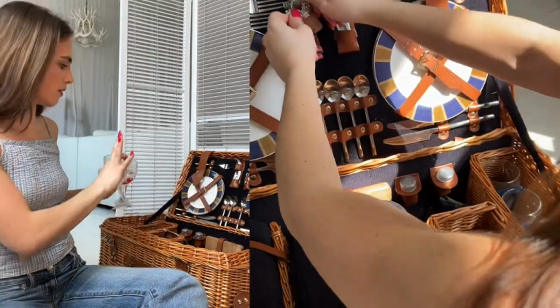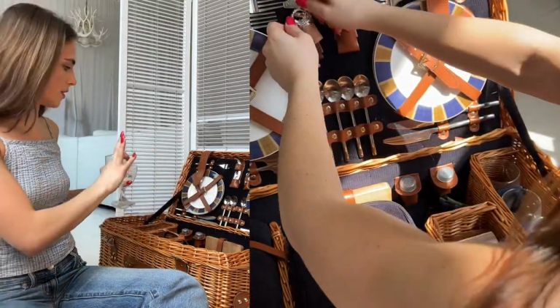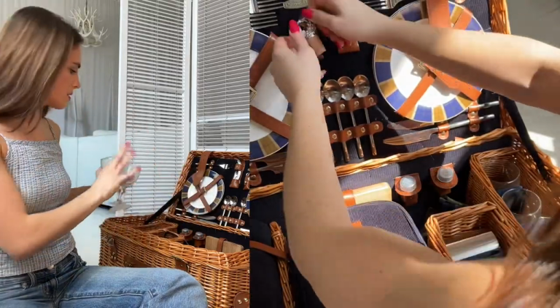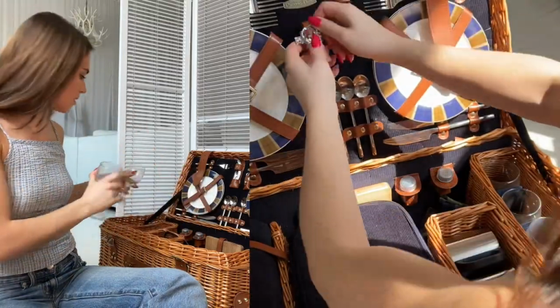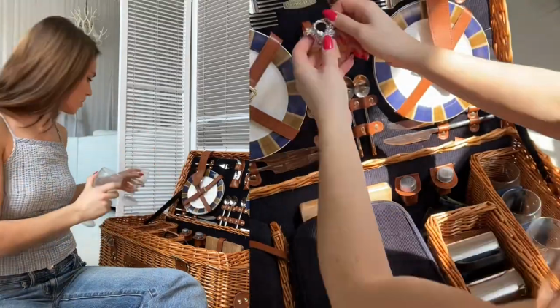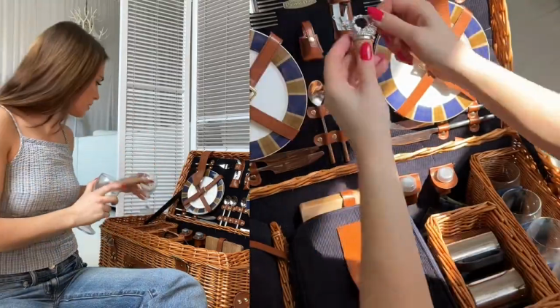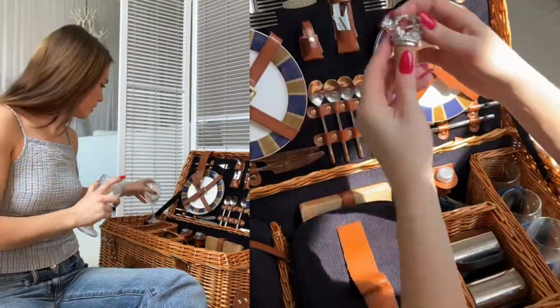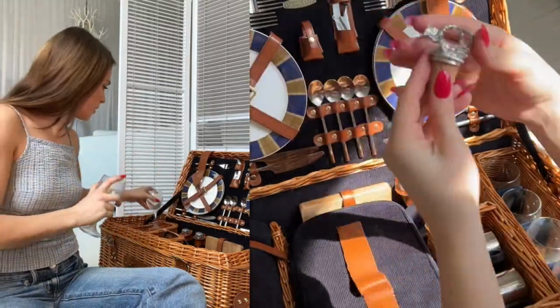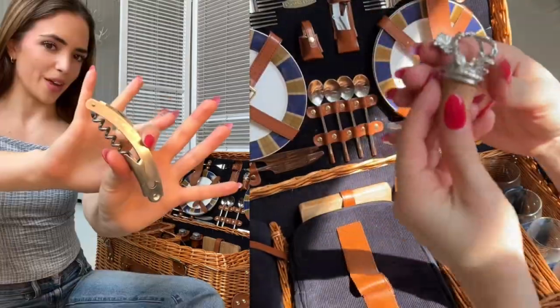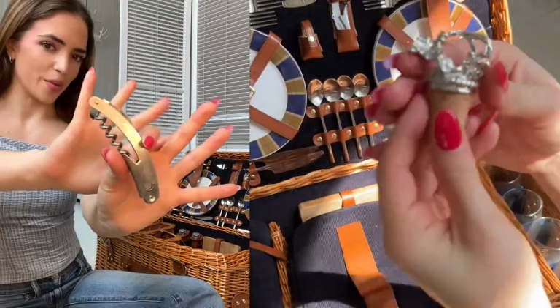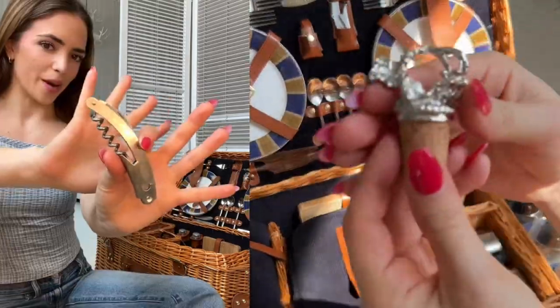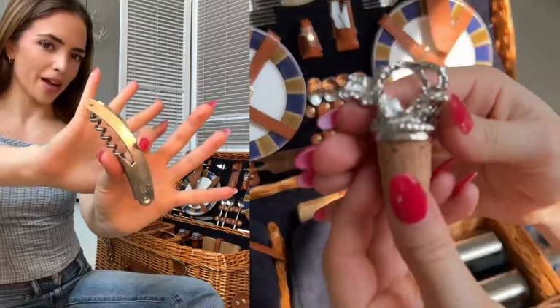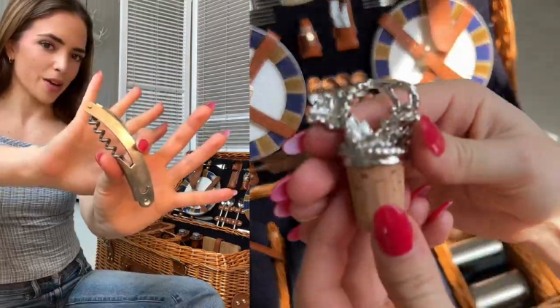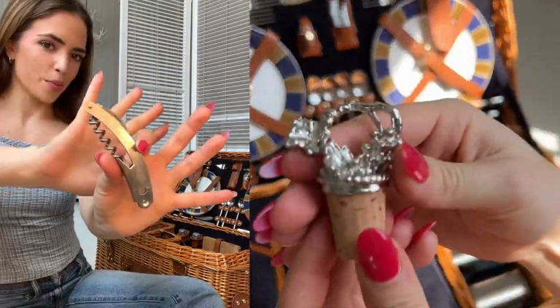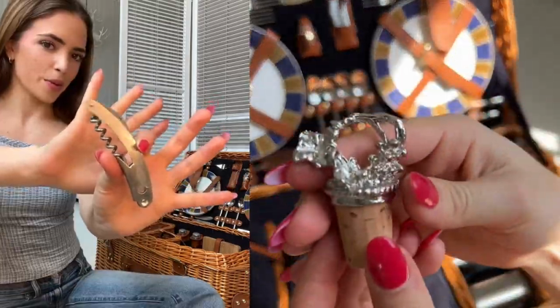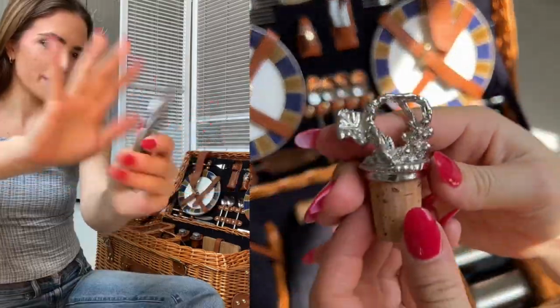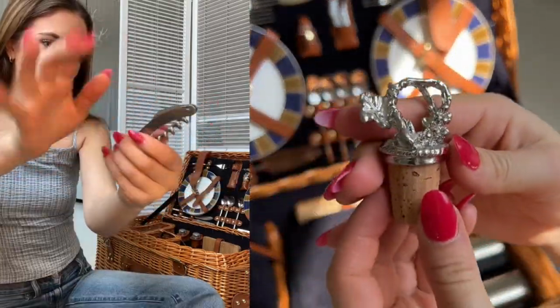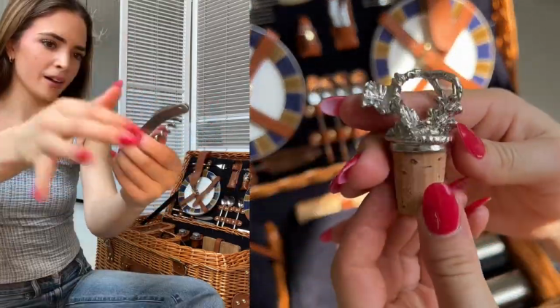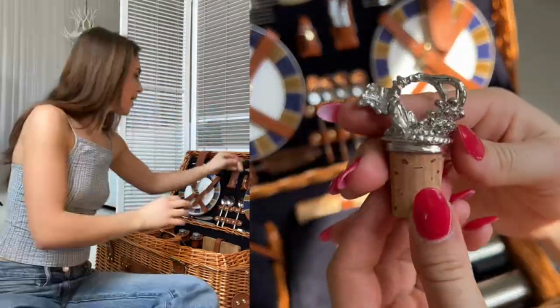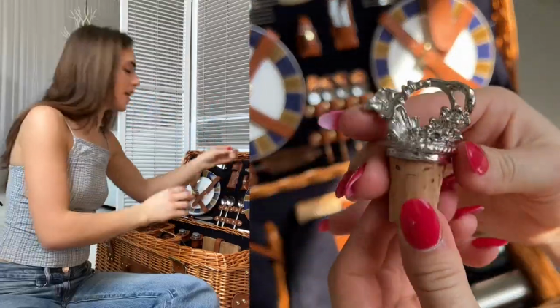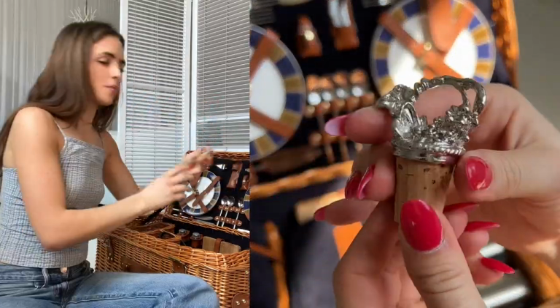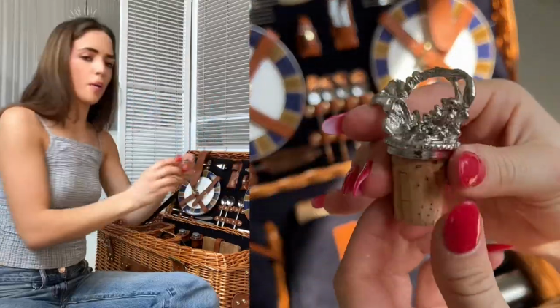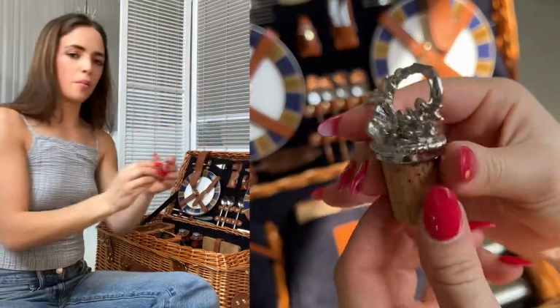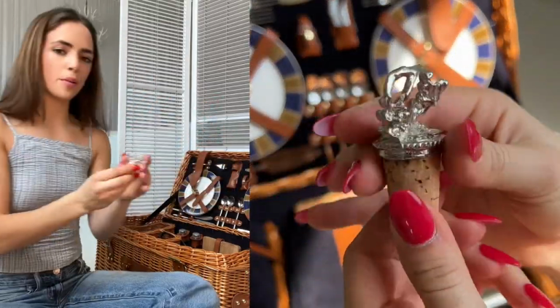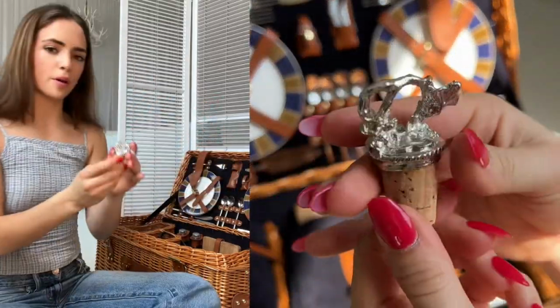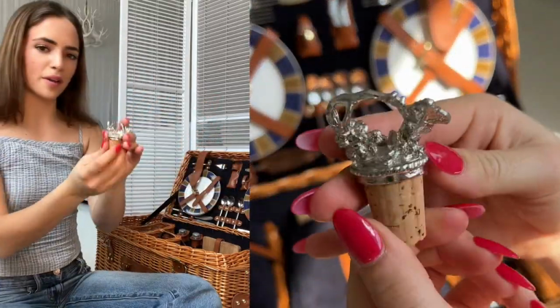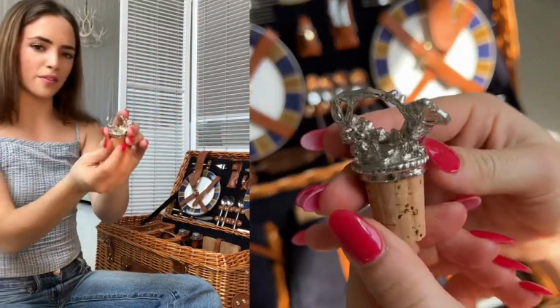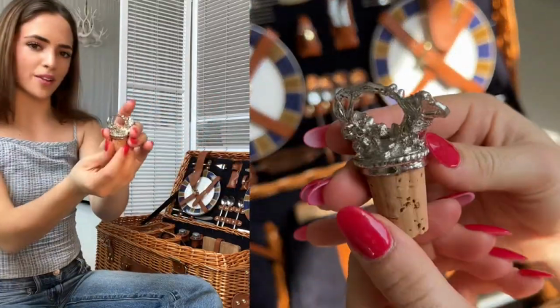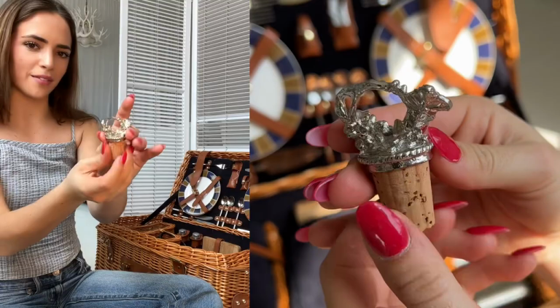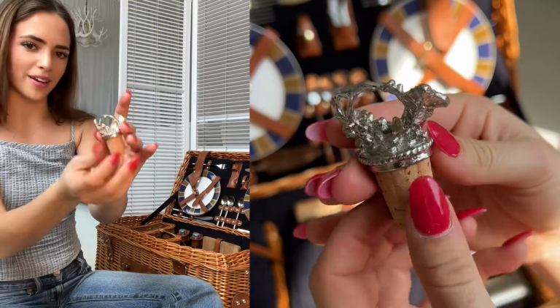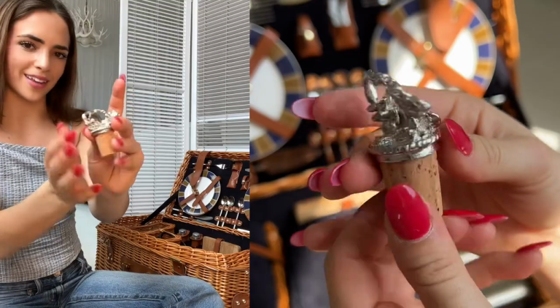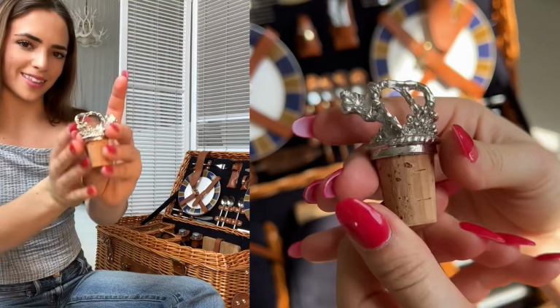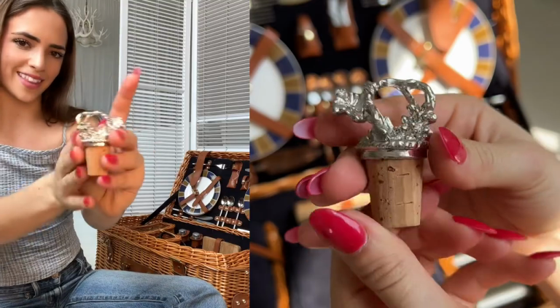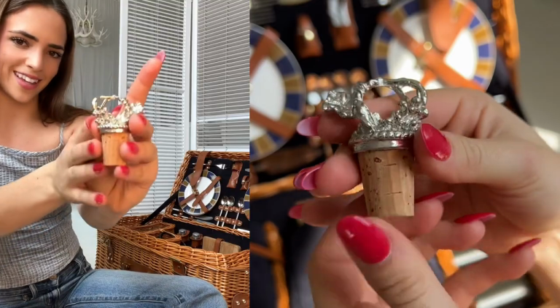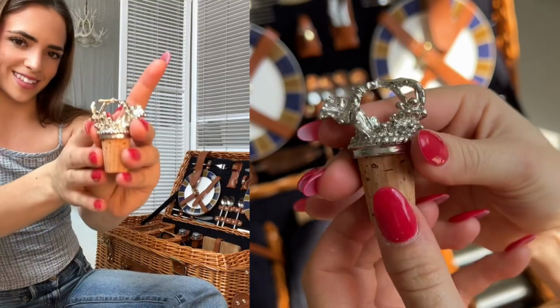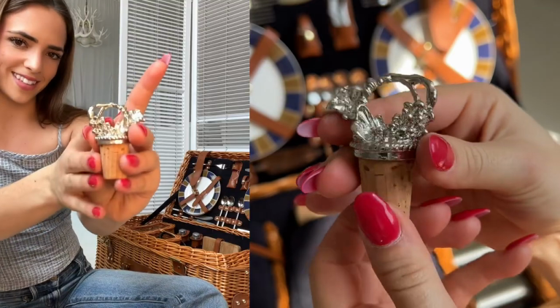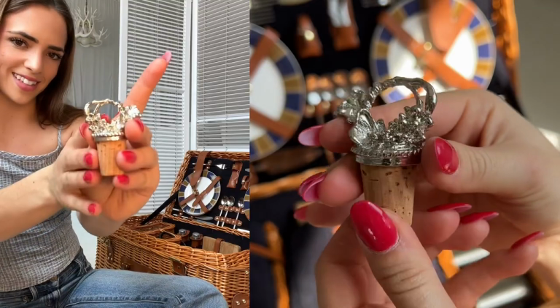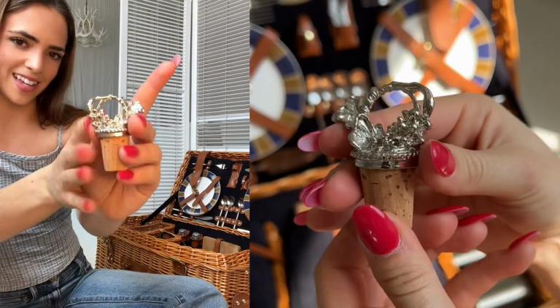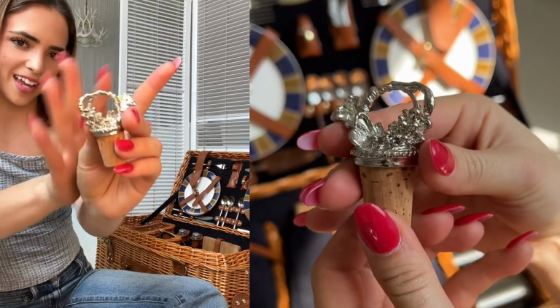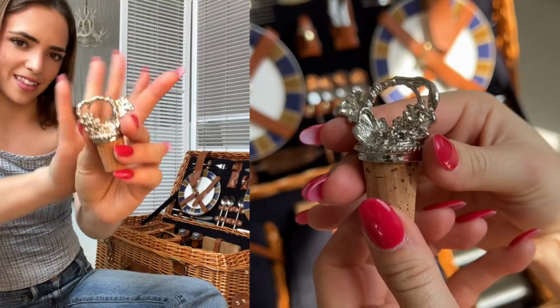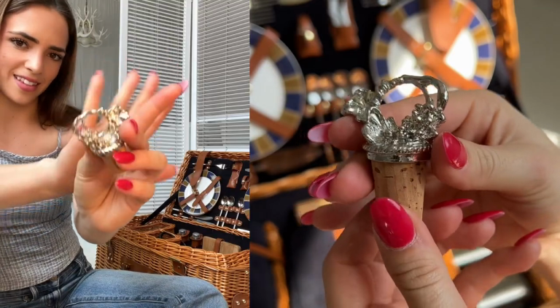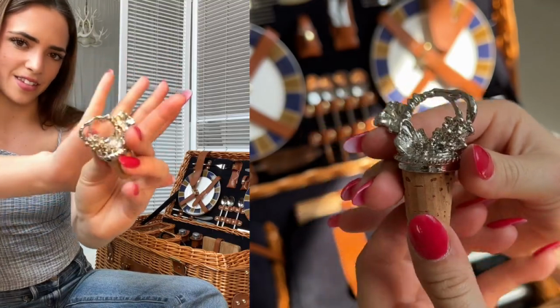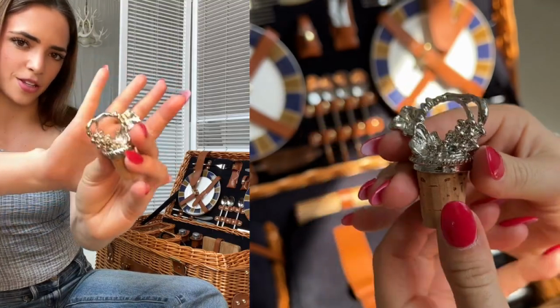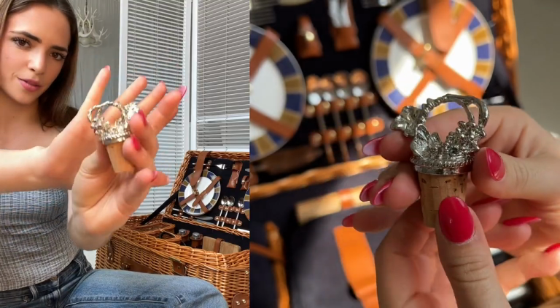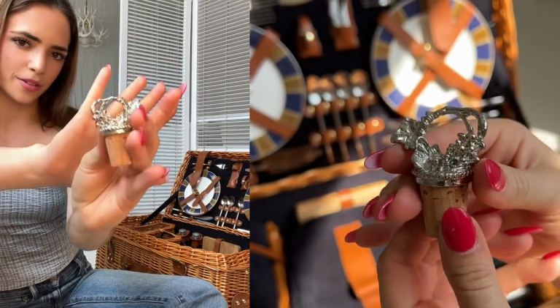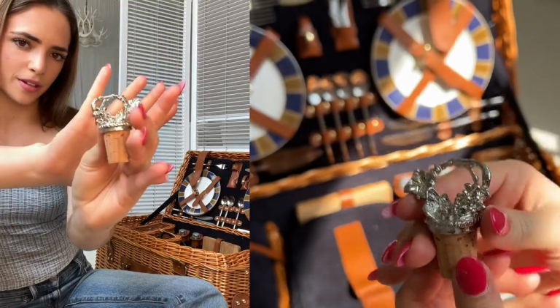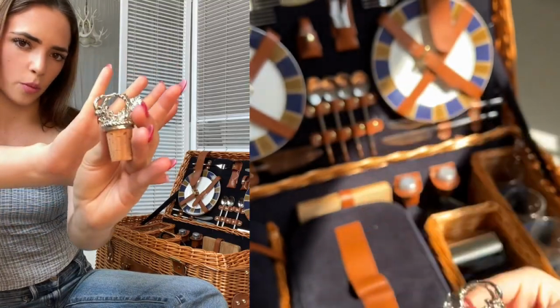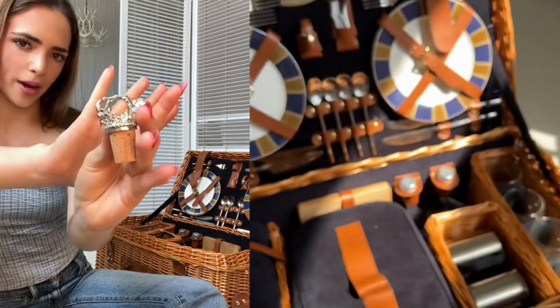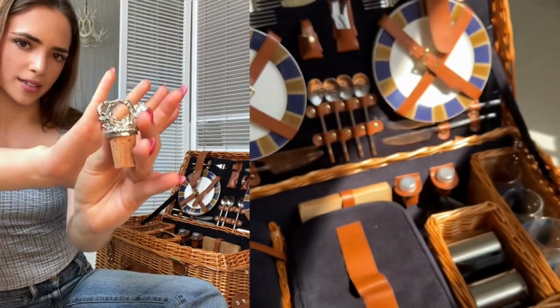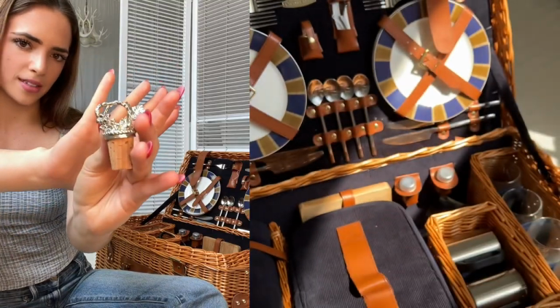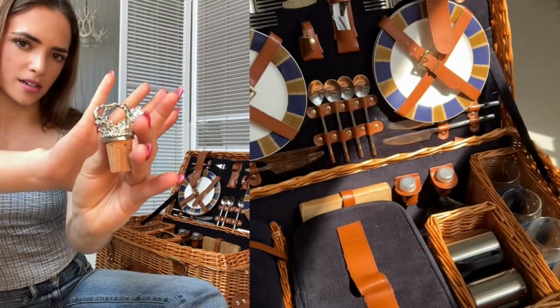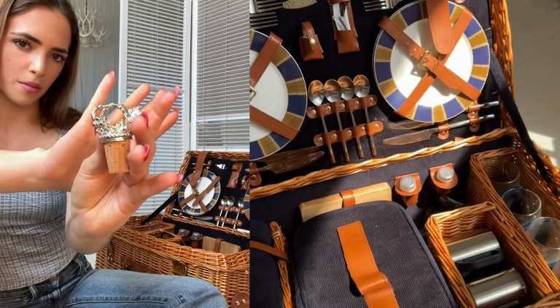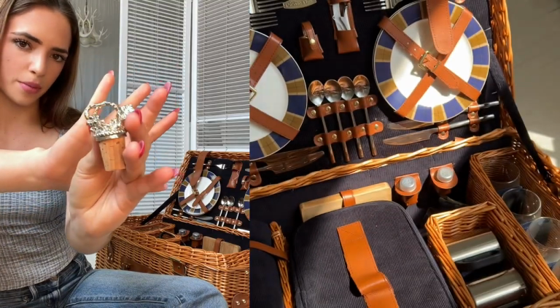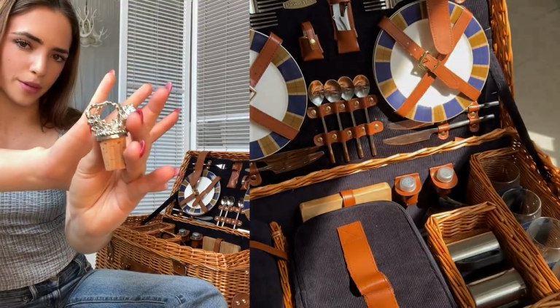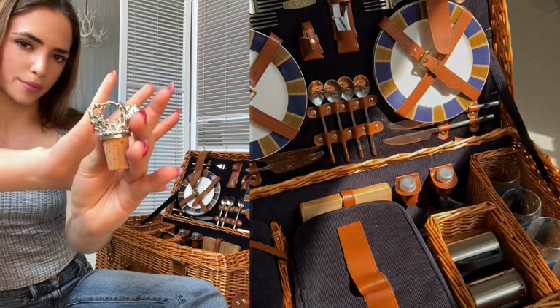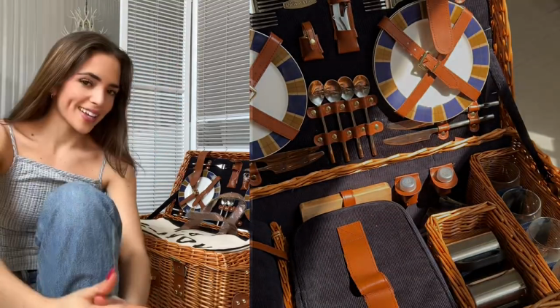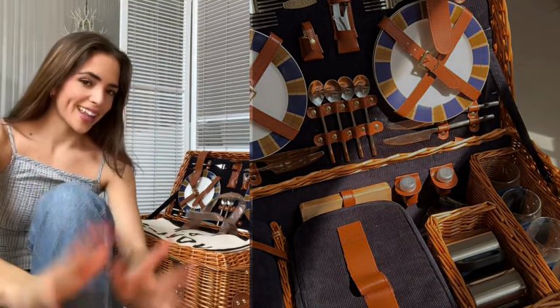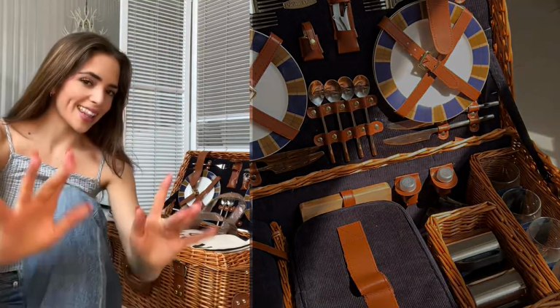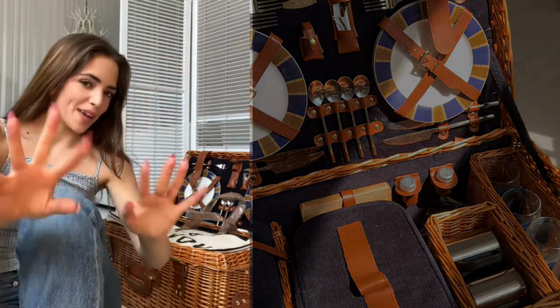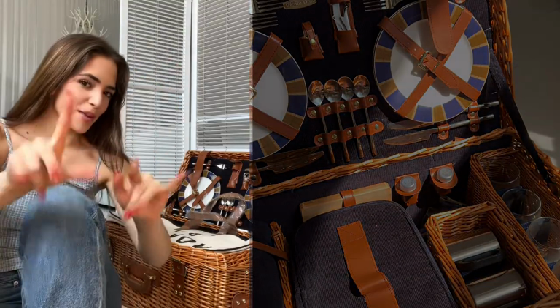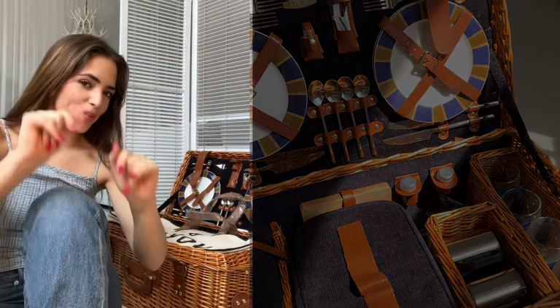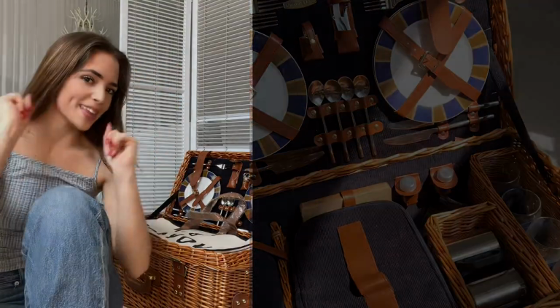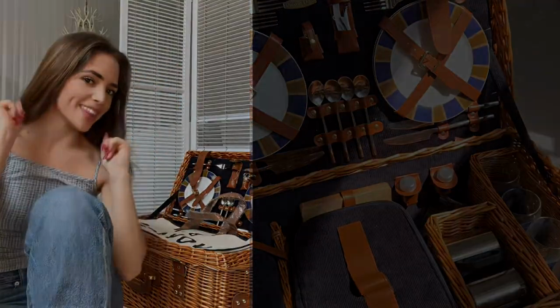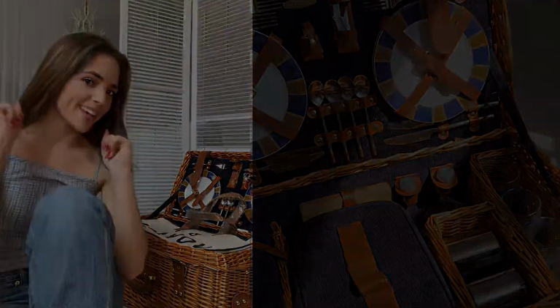There's also a wine opener, and probably one of my favorite things in the set, this cute little wine stopper. Let me know what you think!